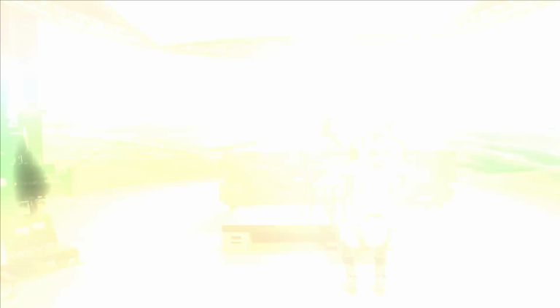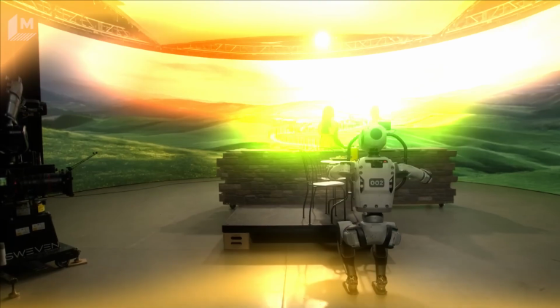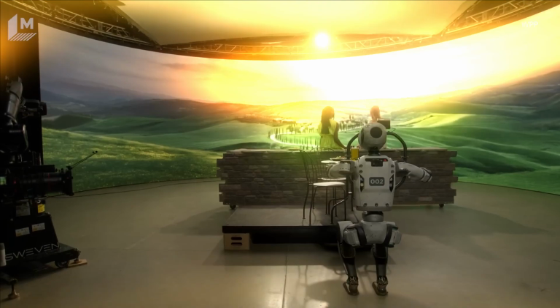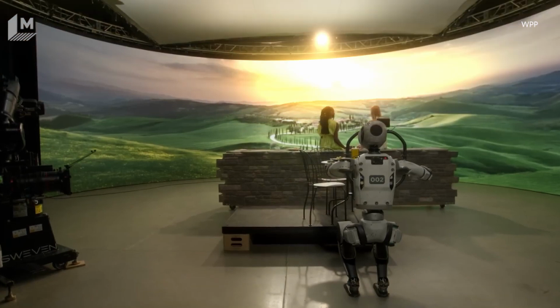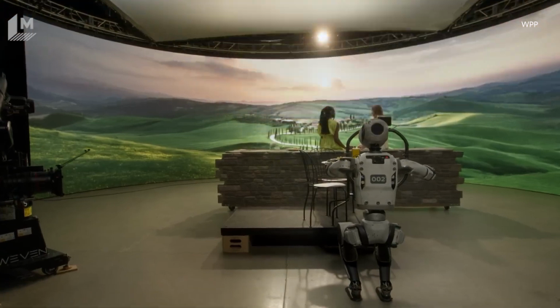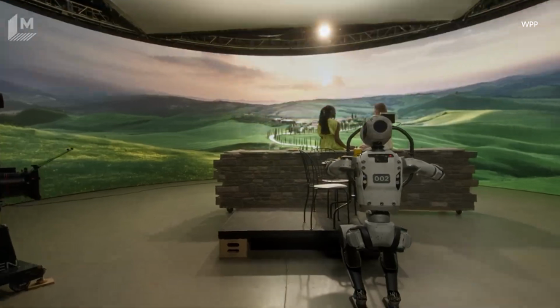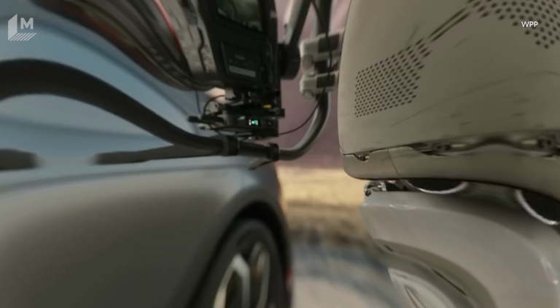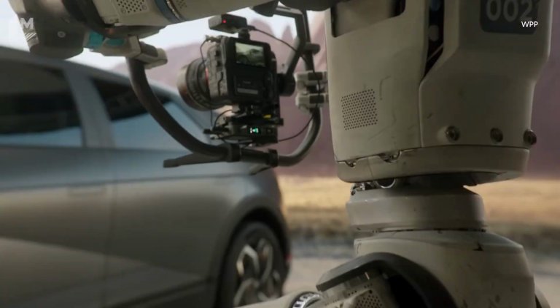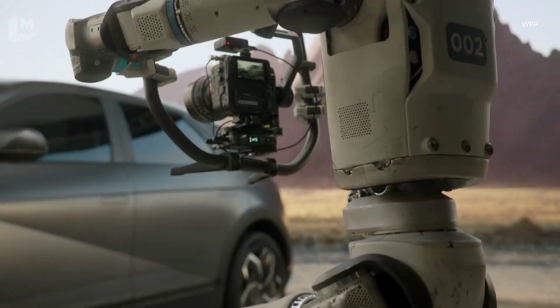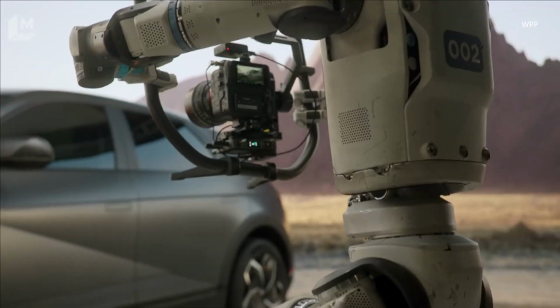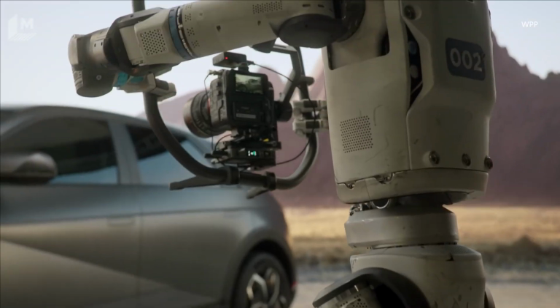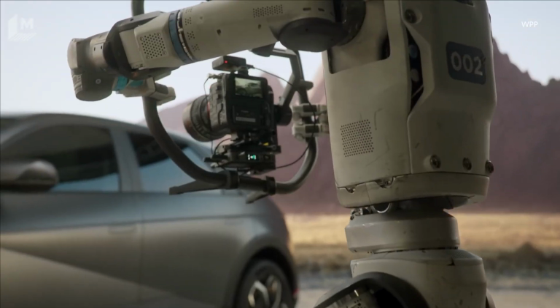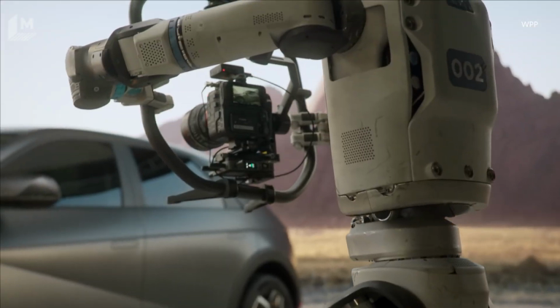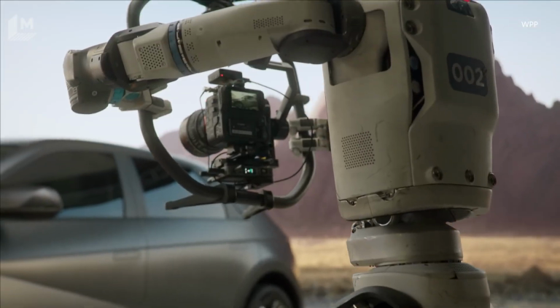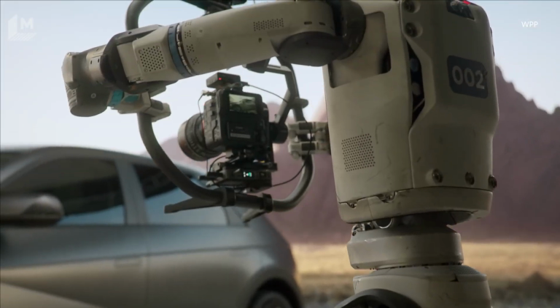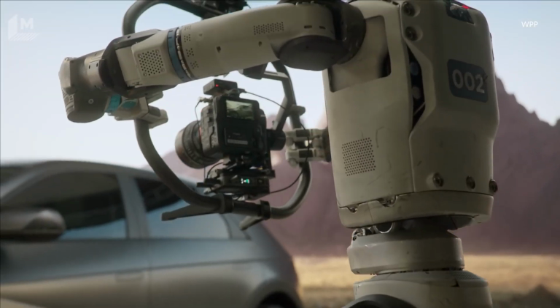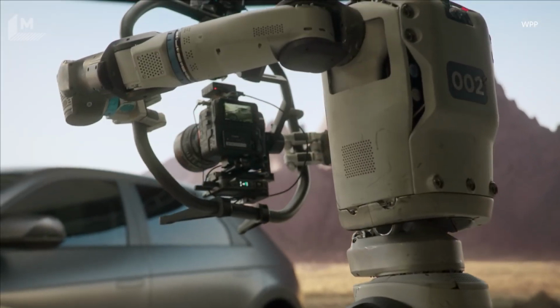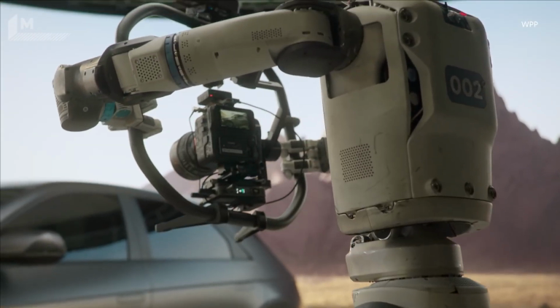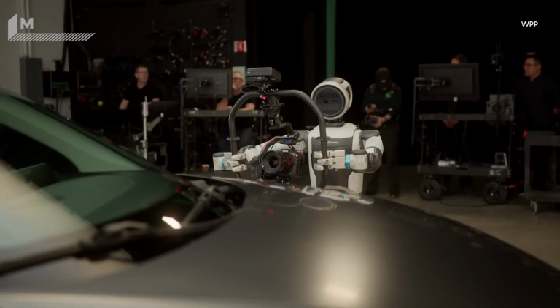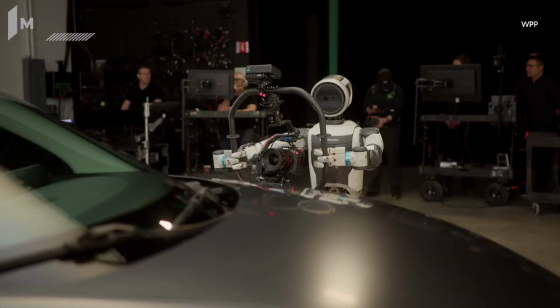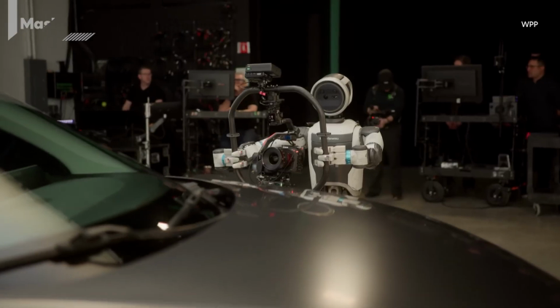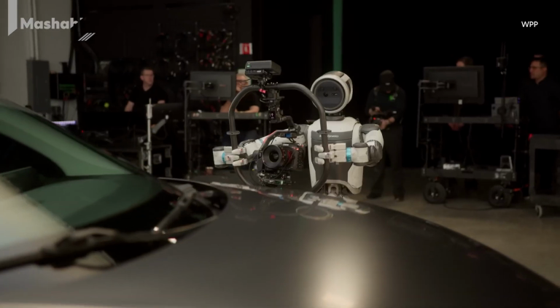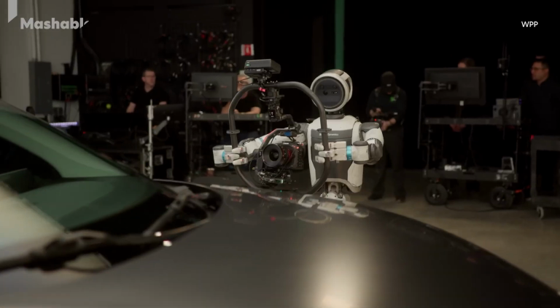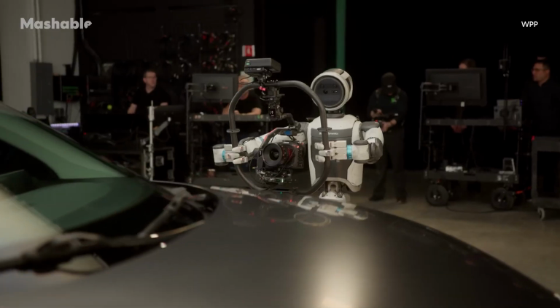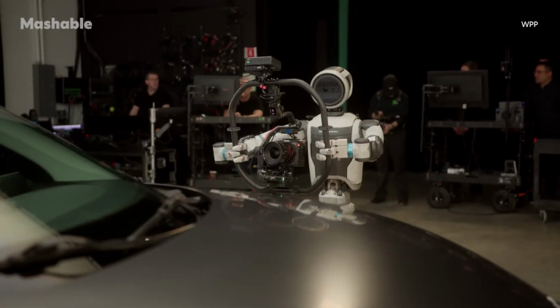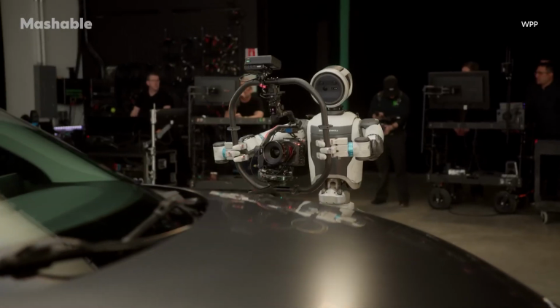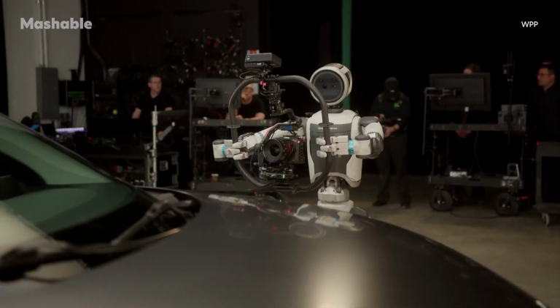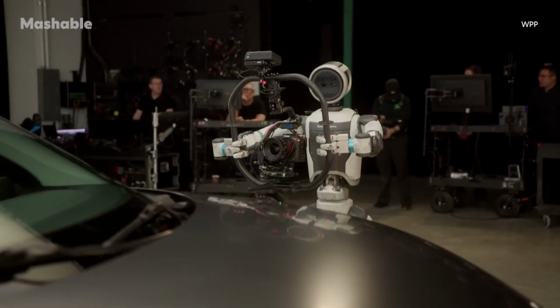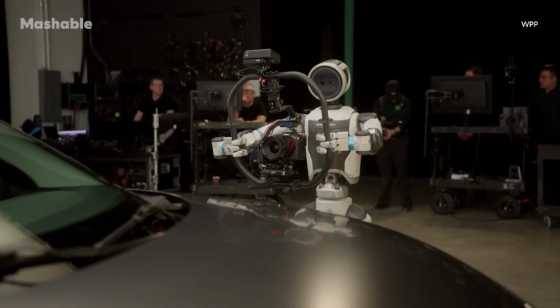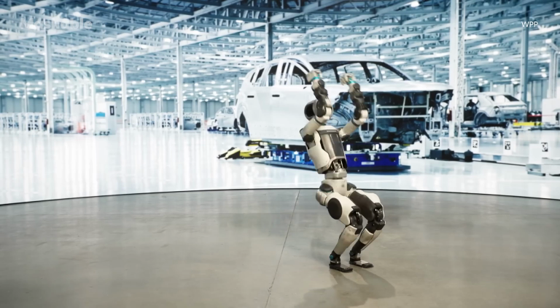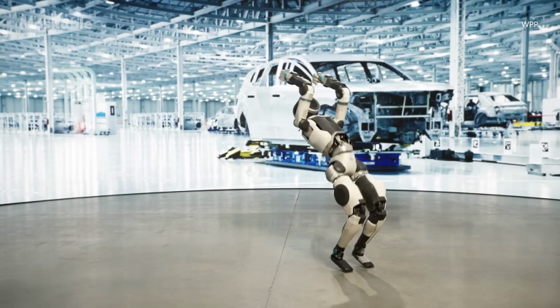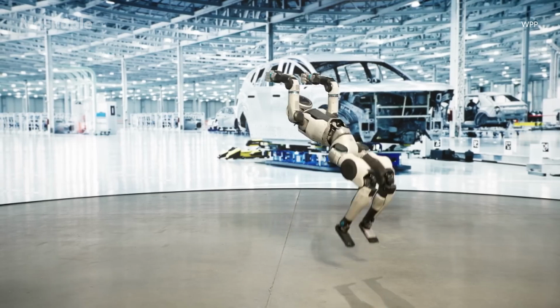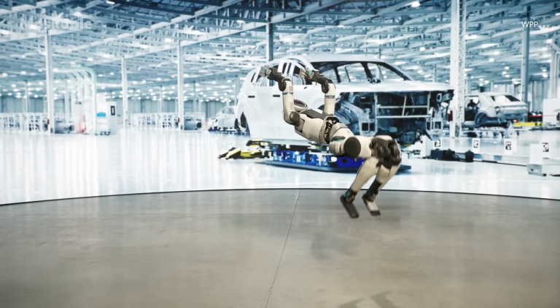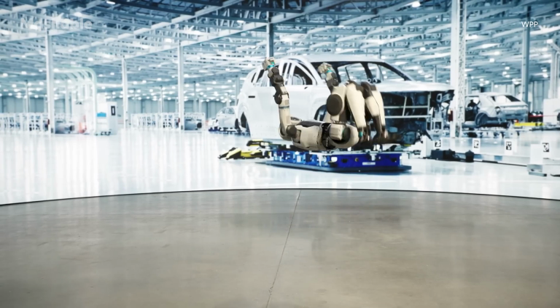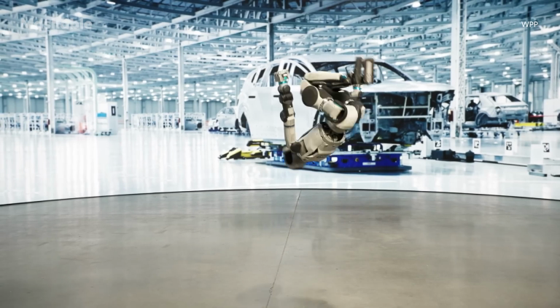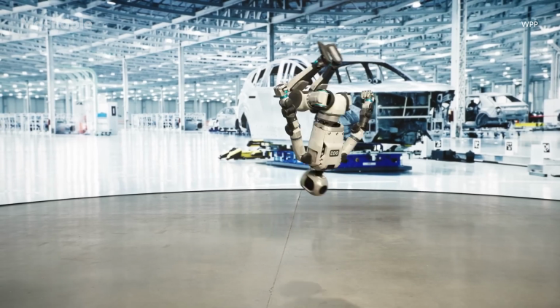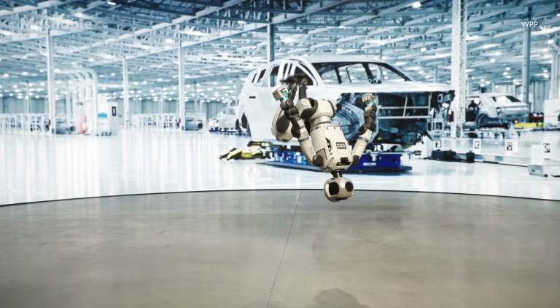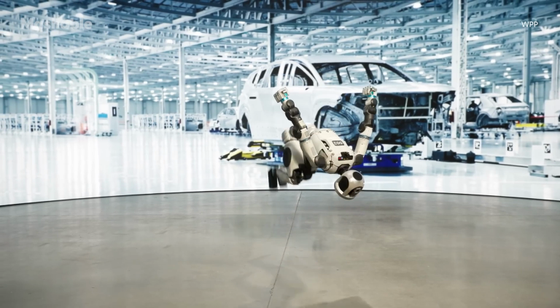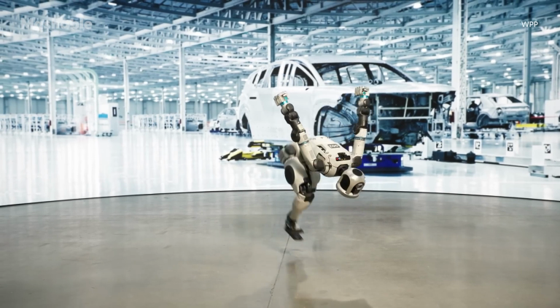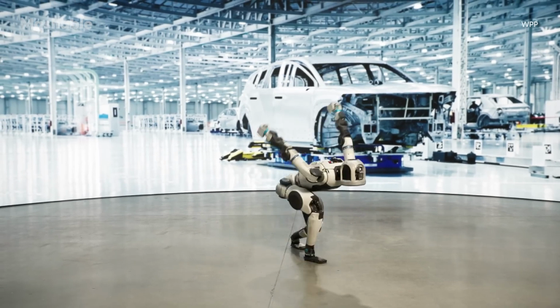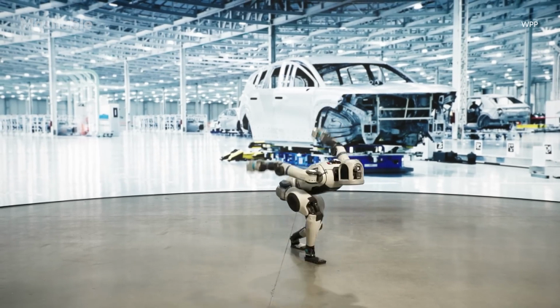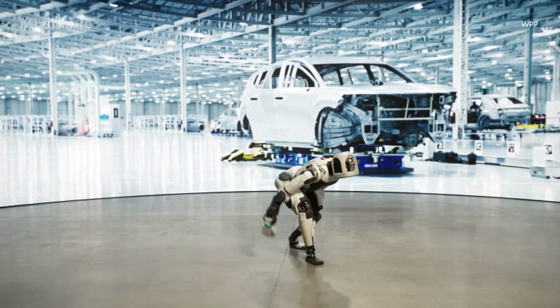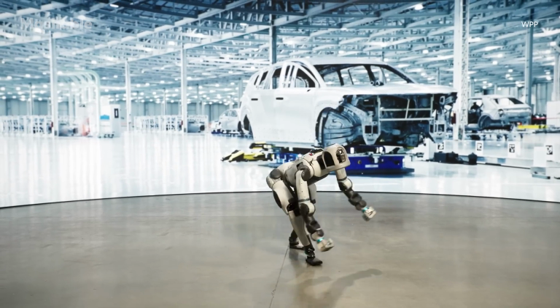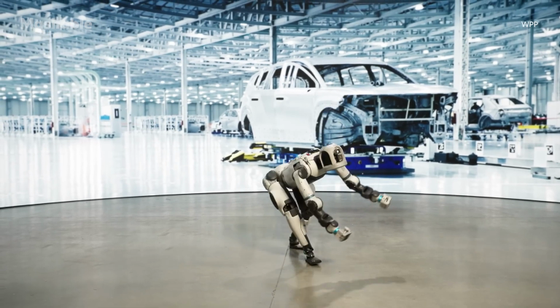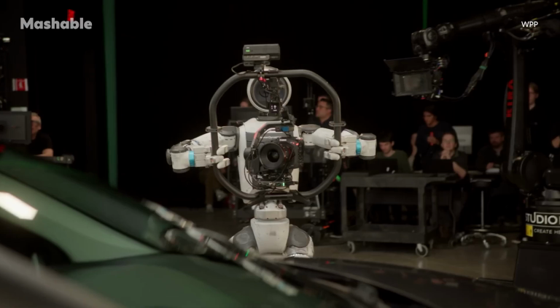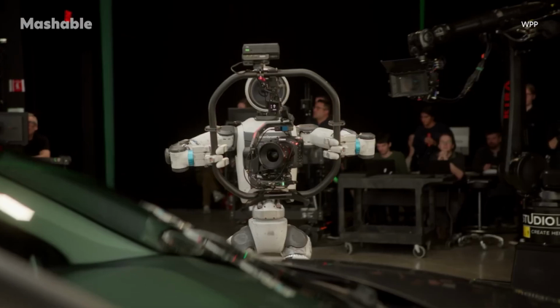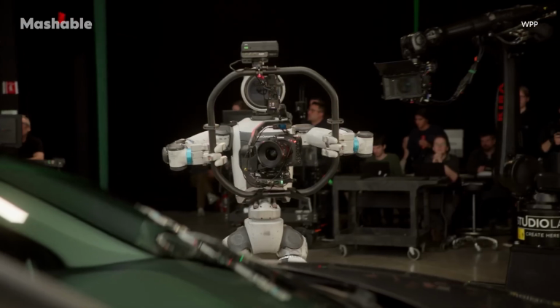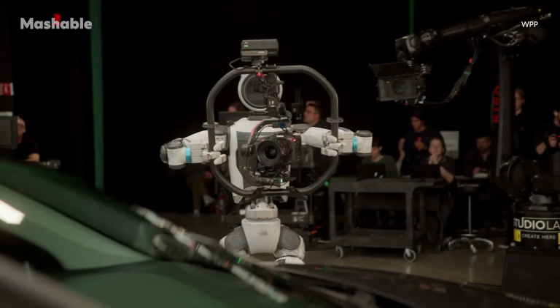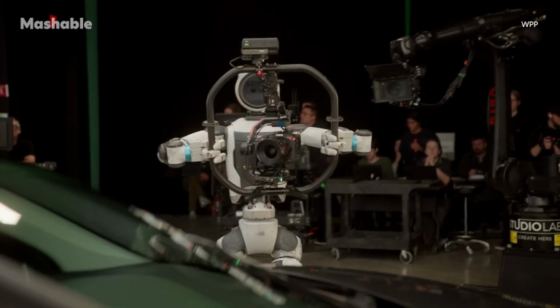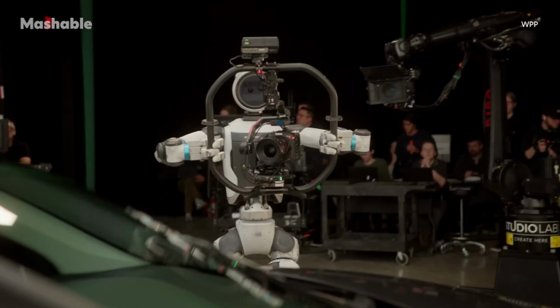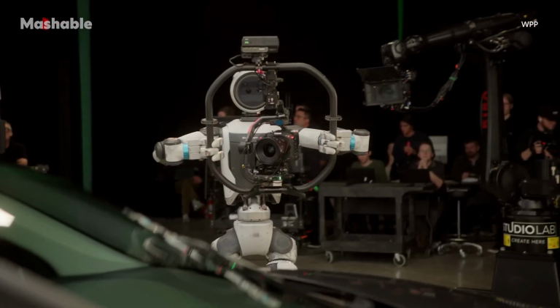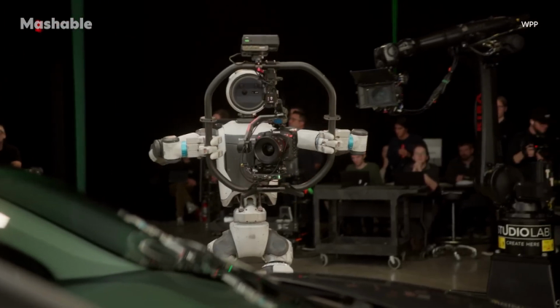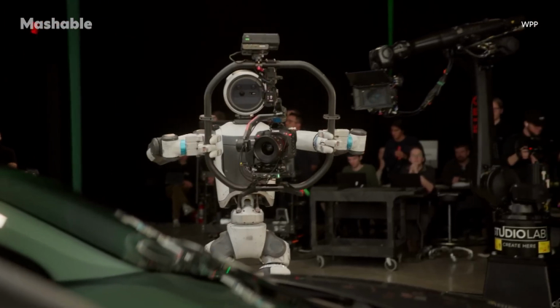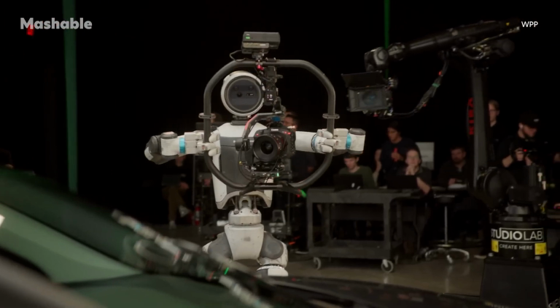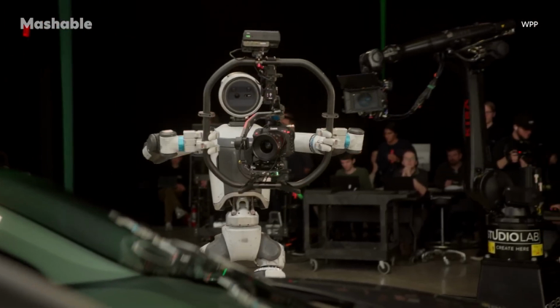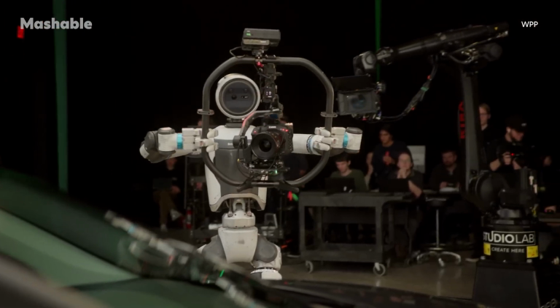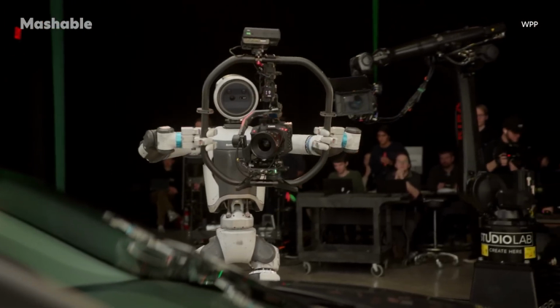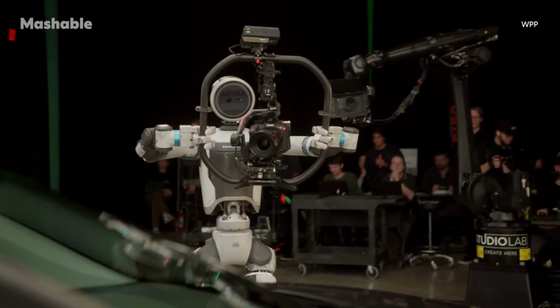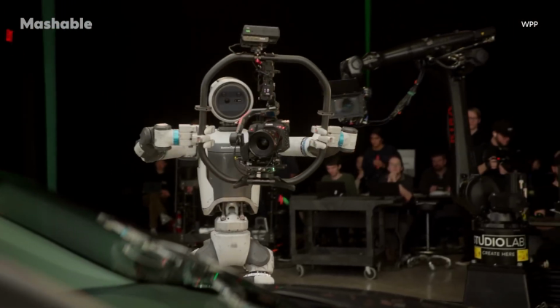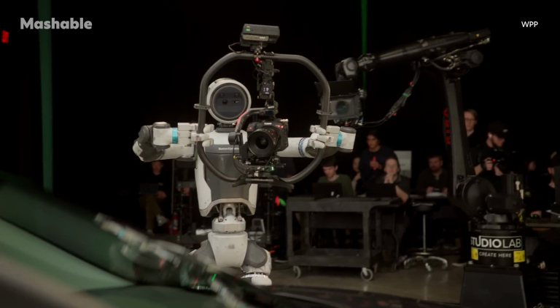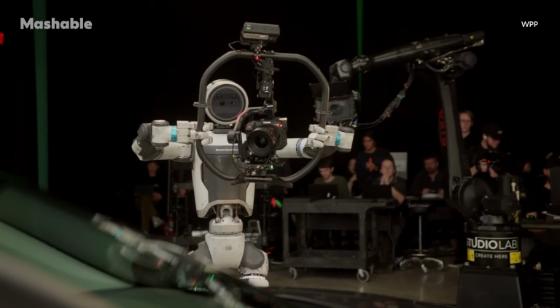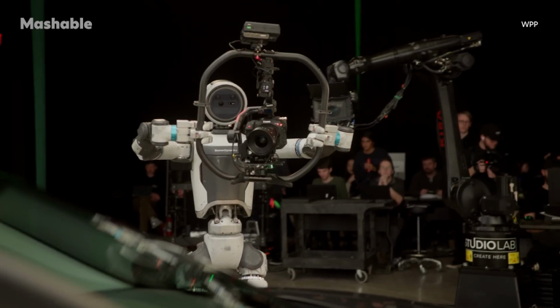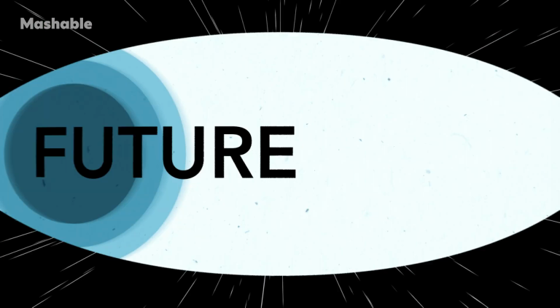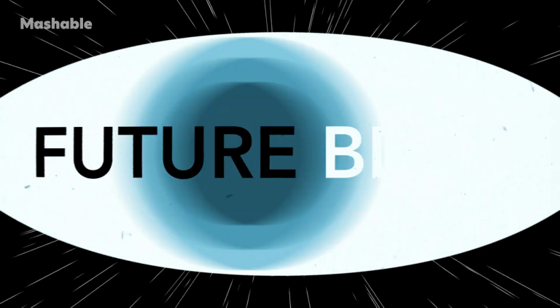Lights, camera, robots? Atlas is trading backflips for boom shots as it steps behind the camera.